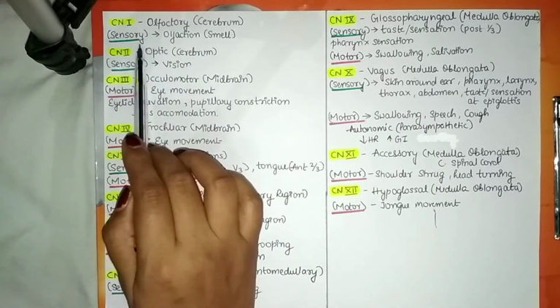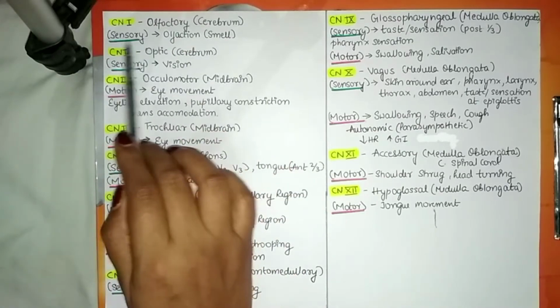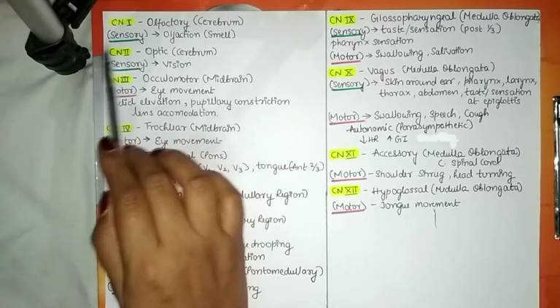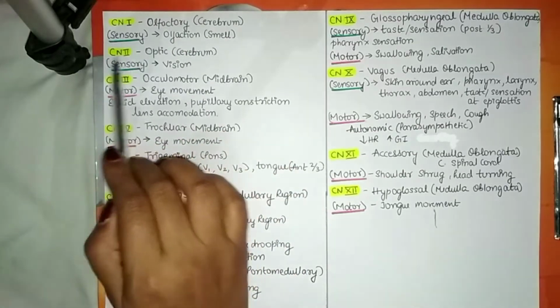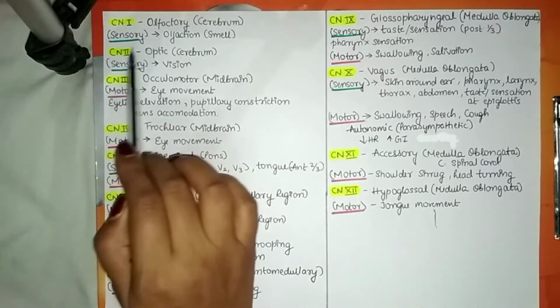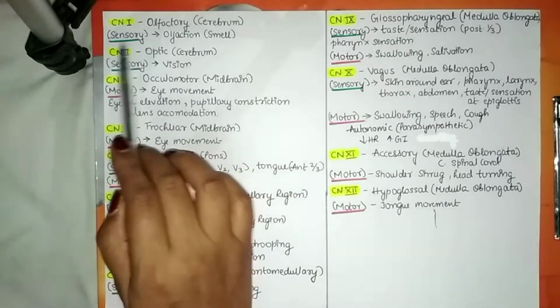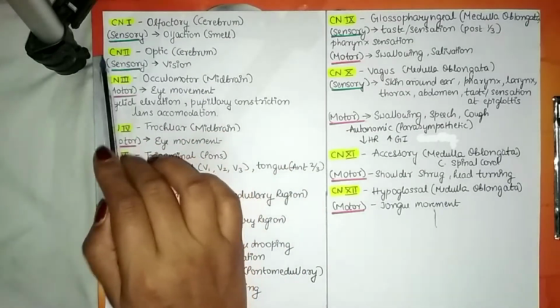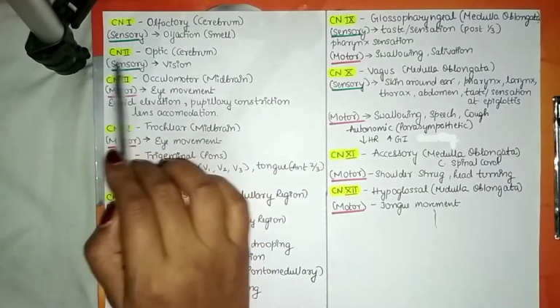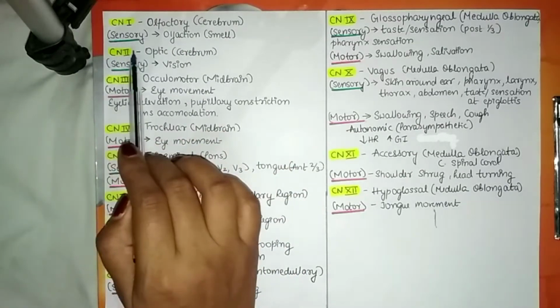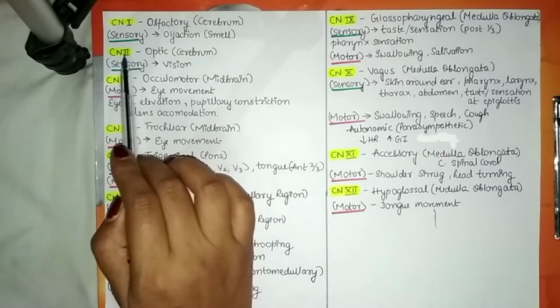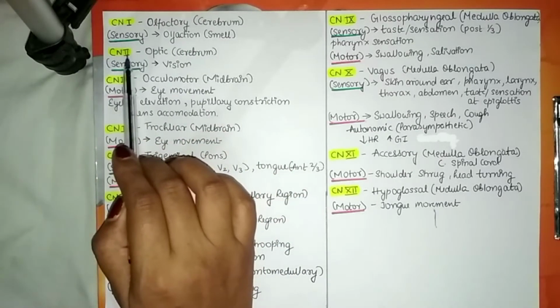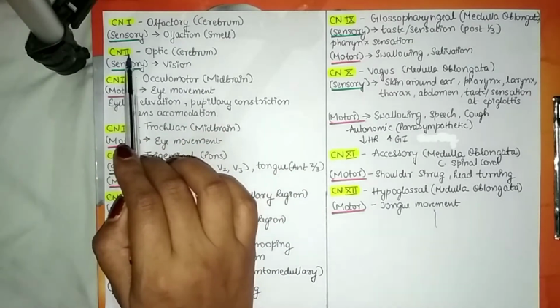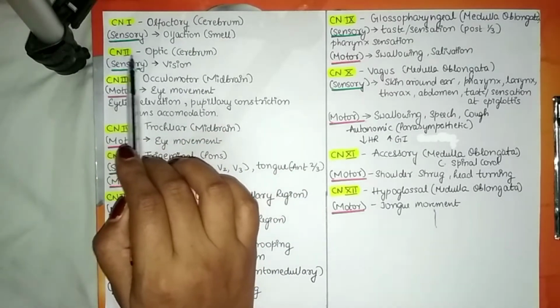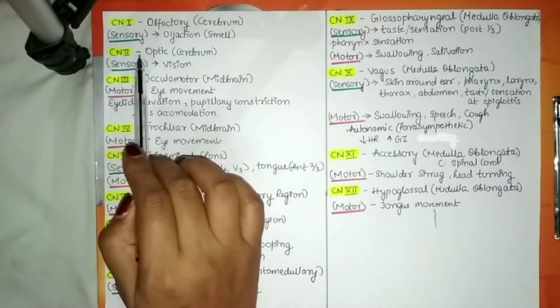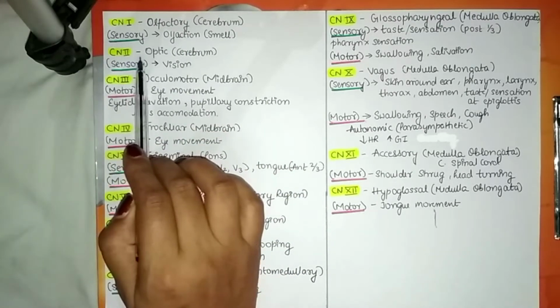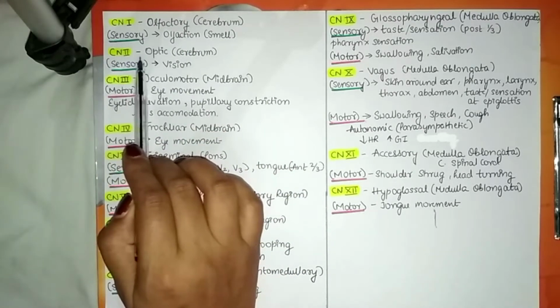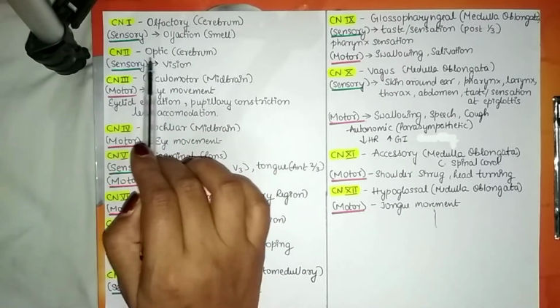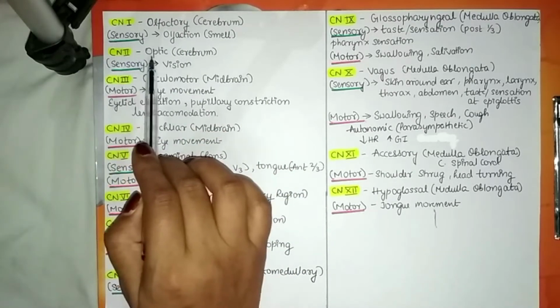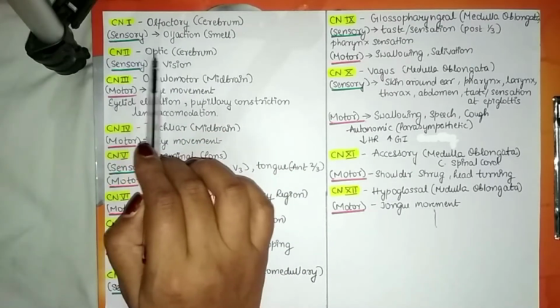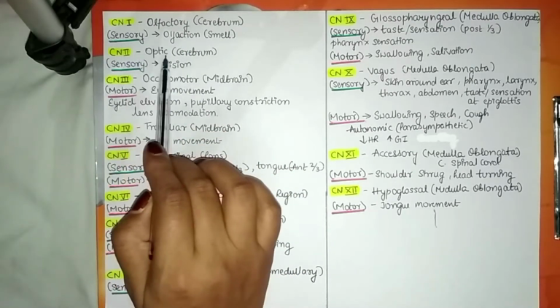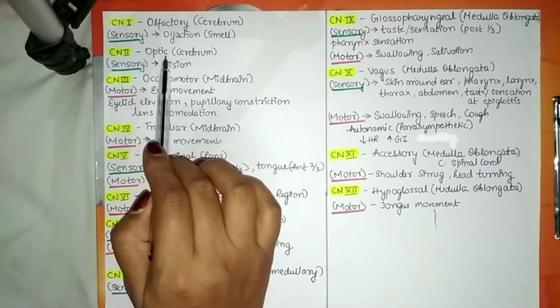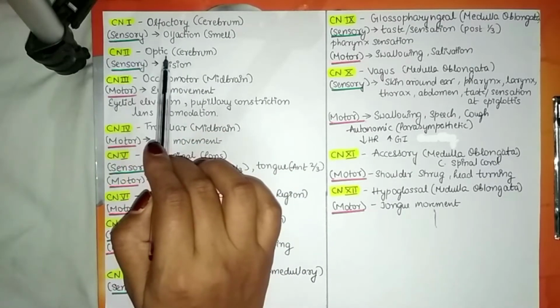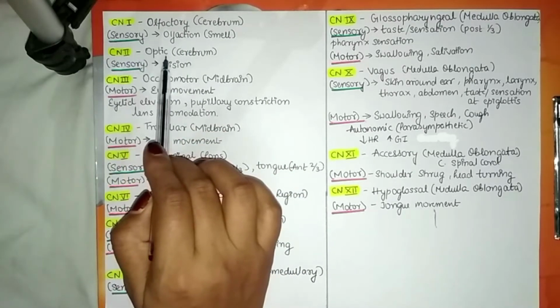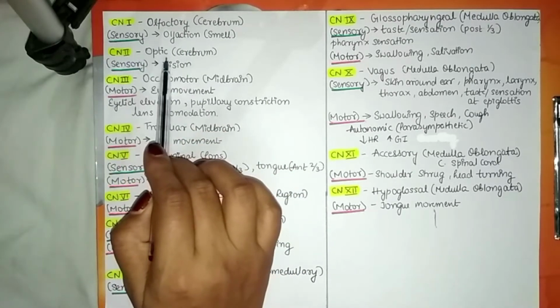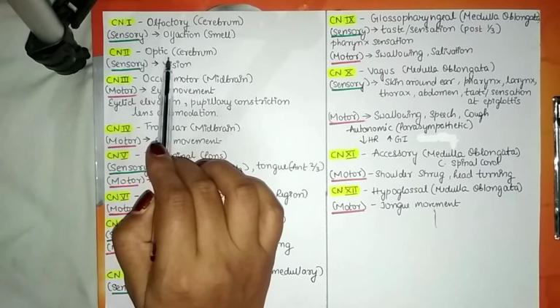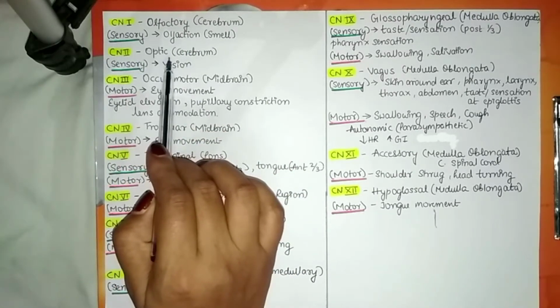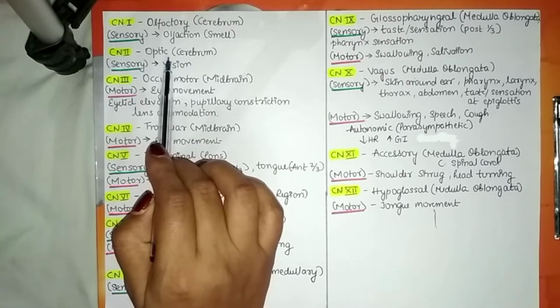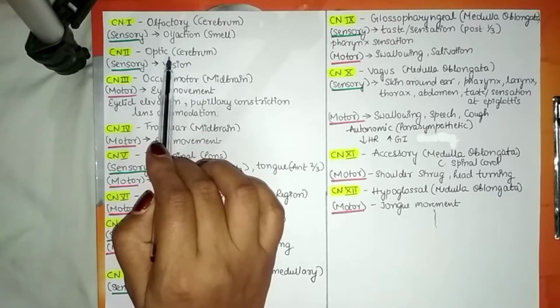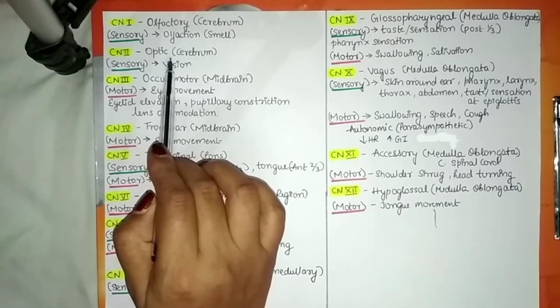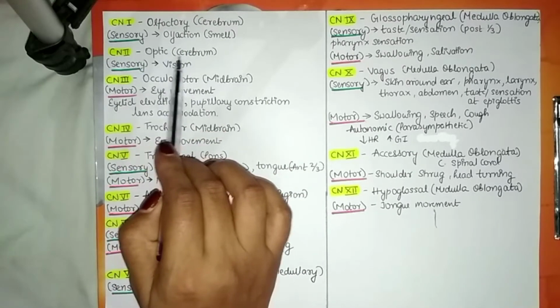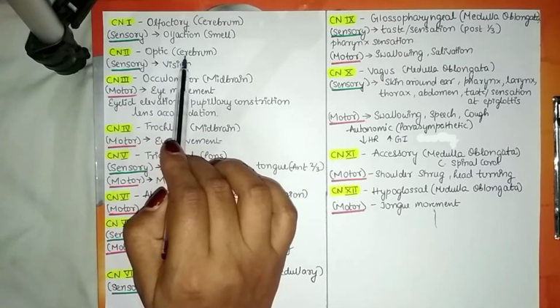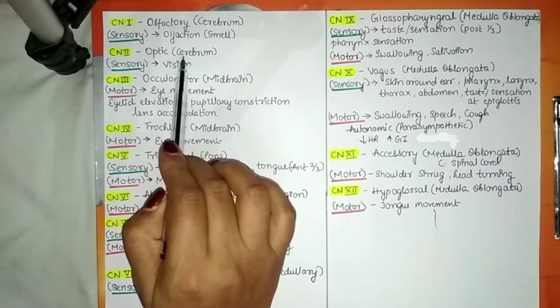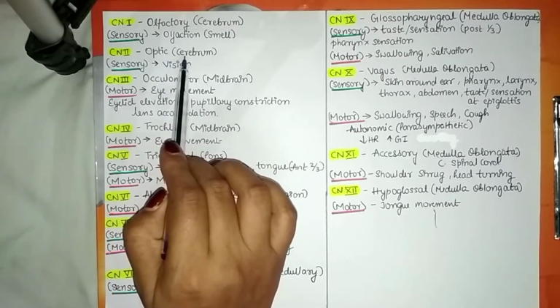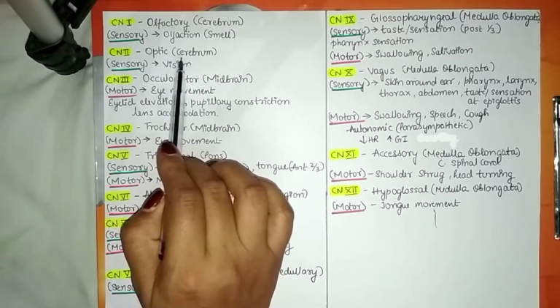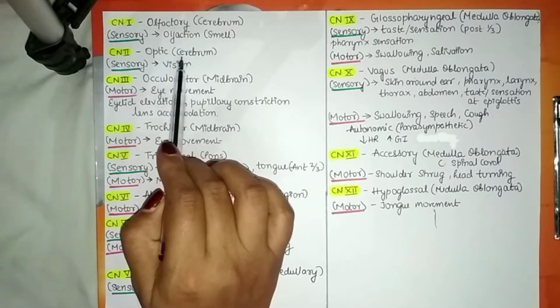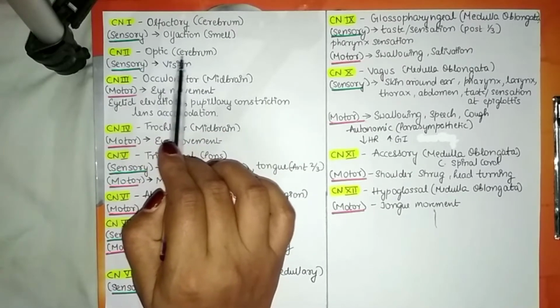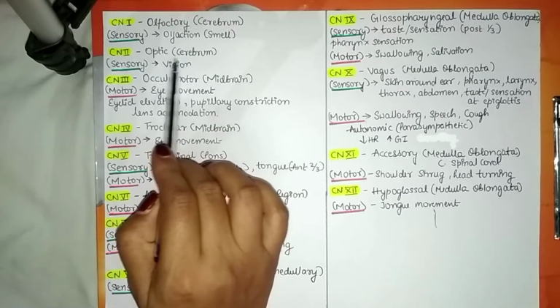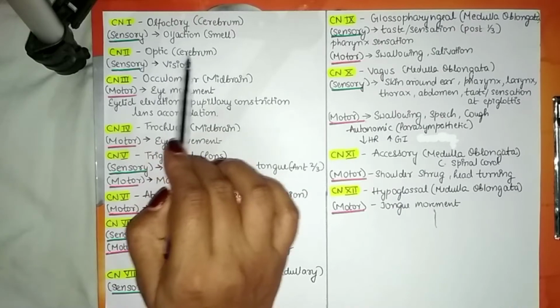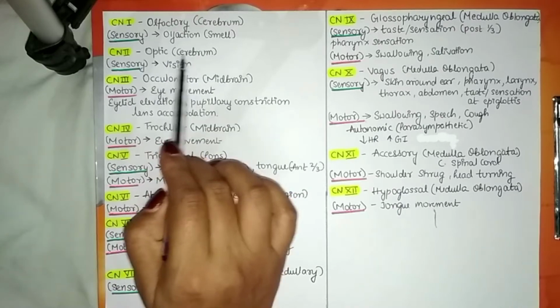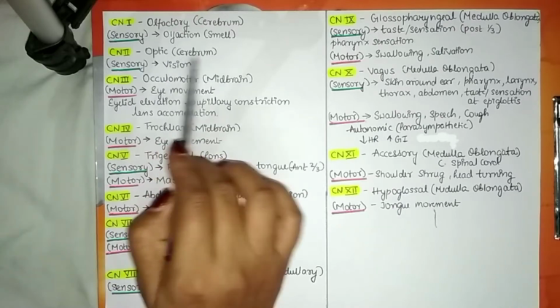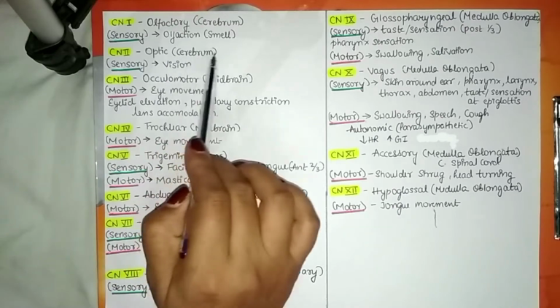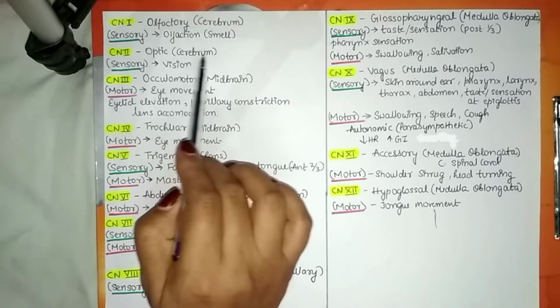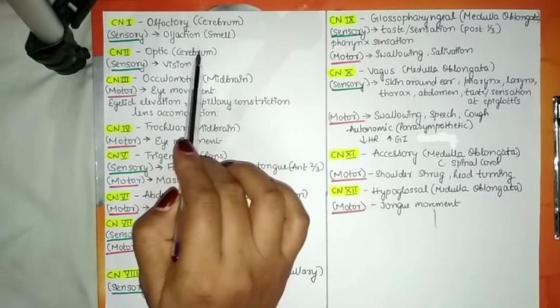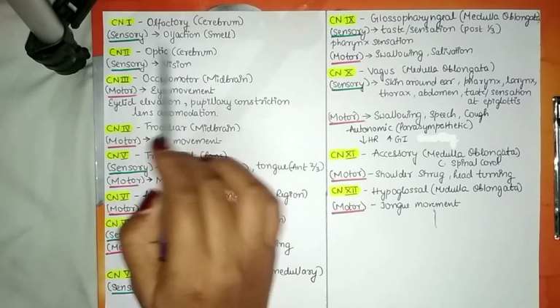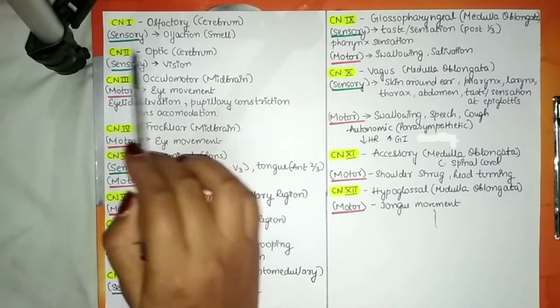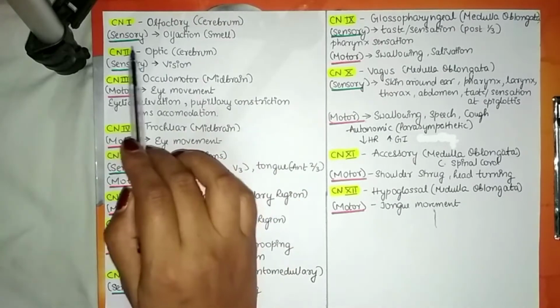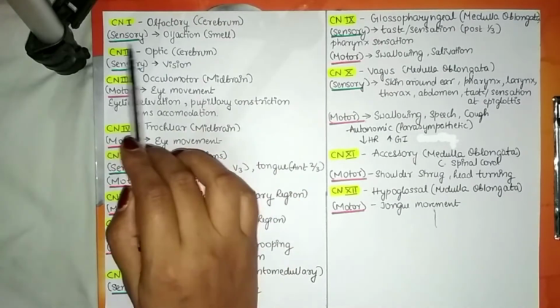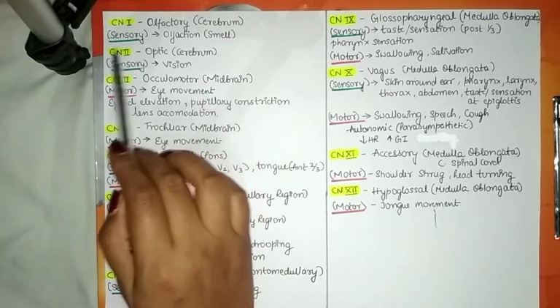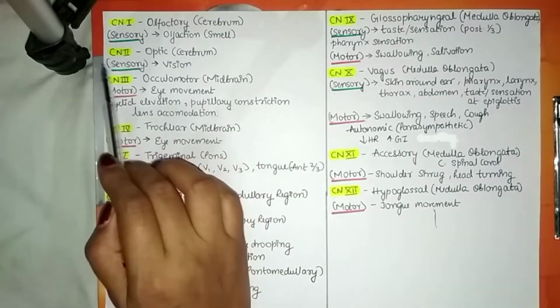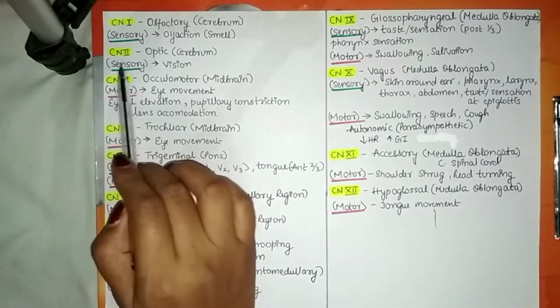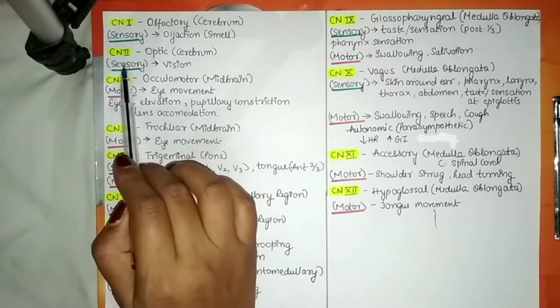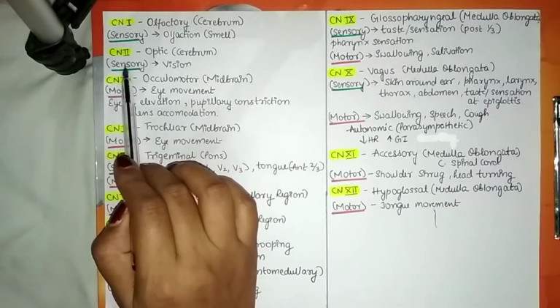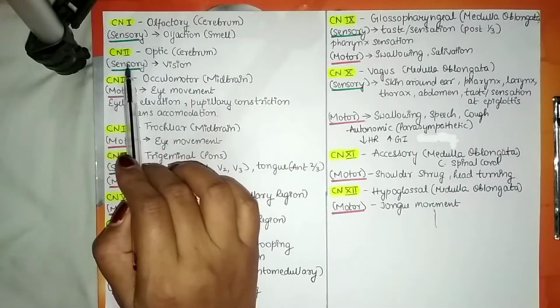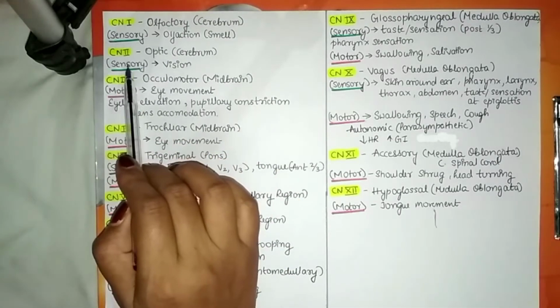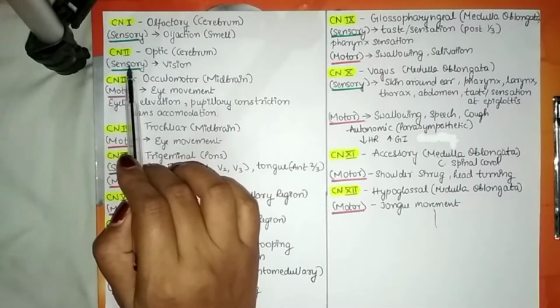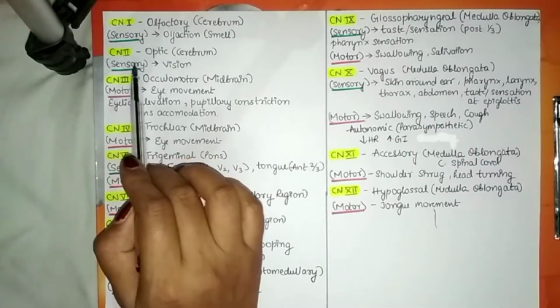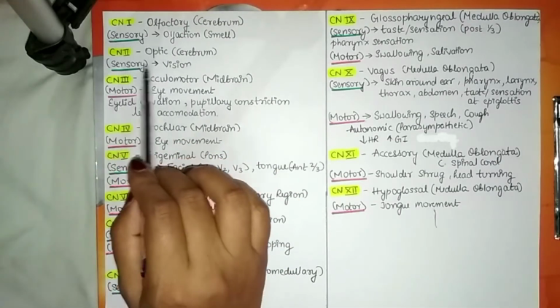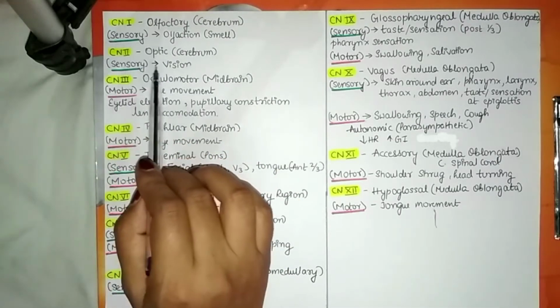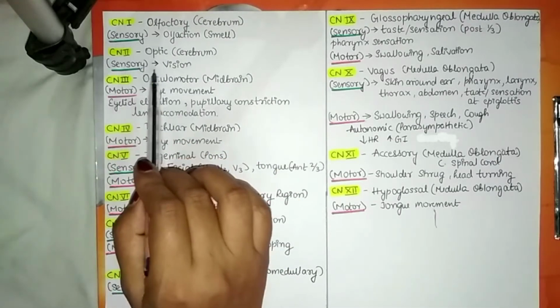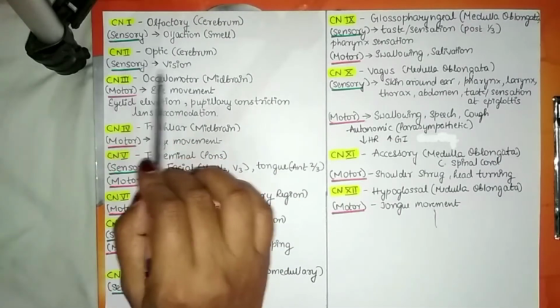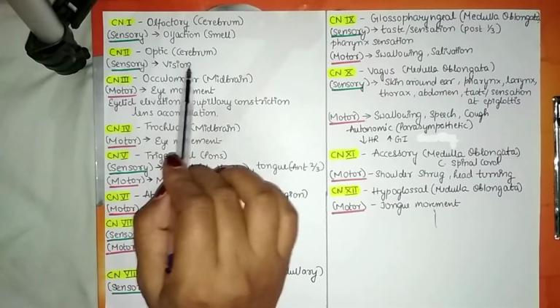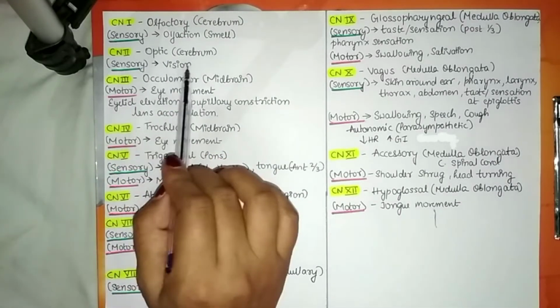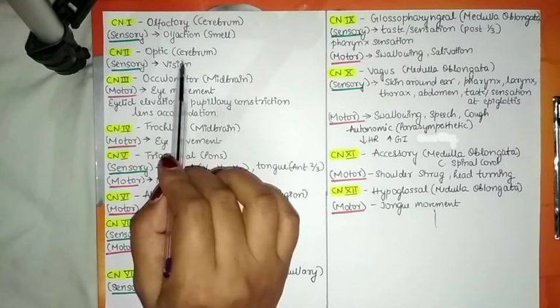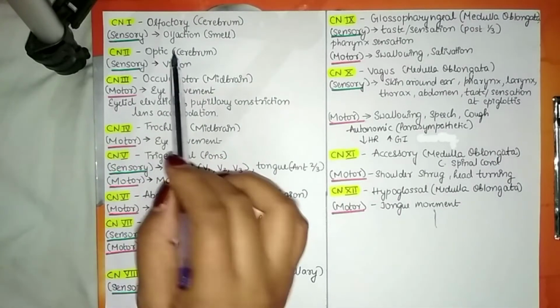Cranial nerve number 2 is the optic nerve, which originates from the cerebrum, and its sensory function is vision.